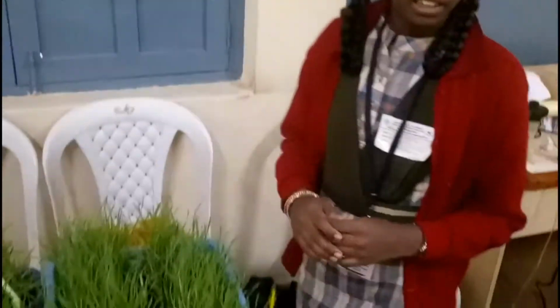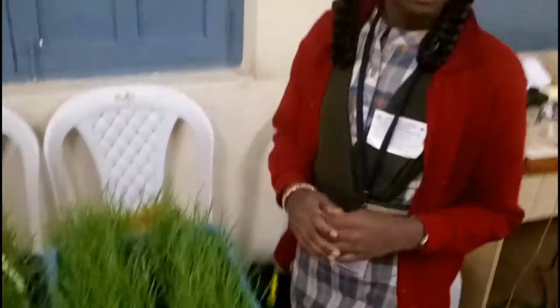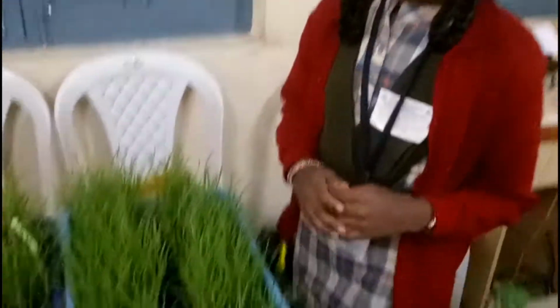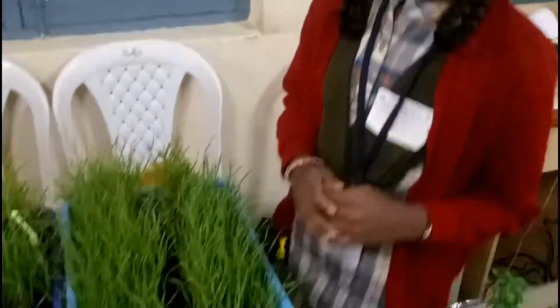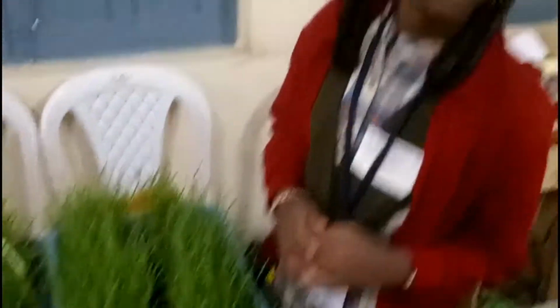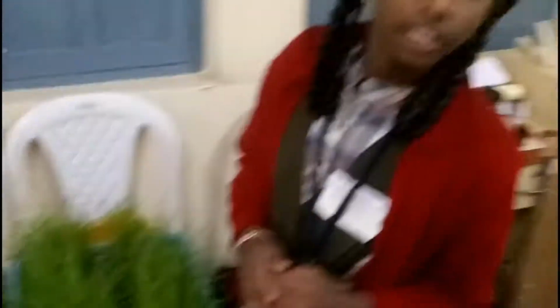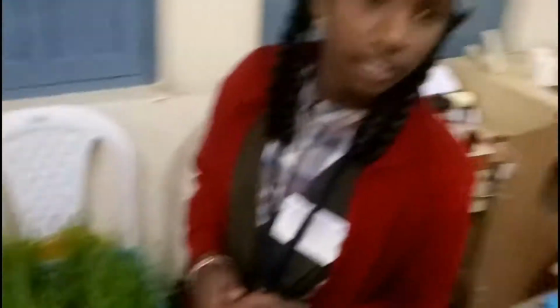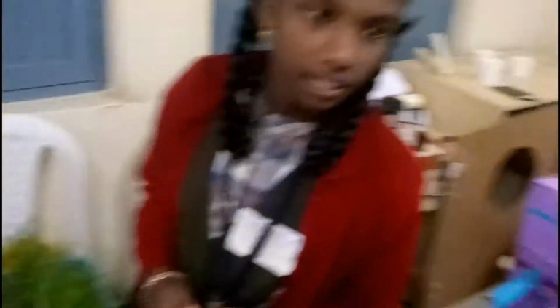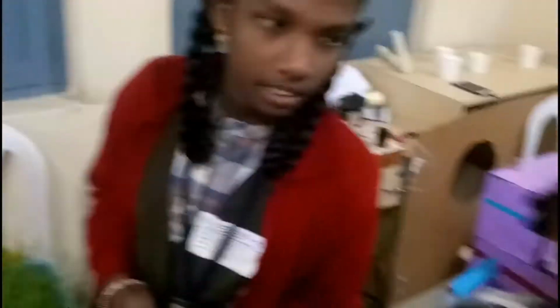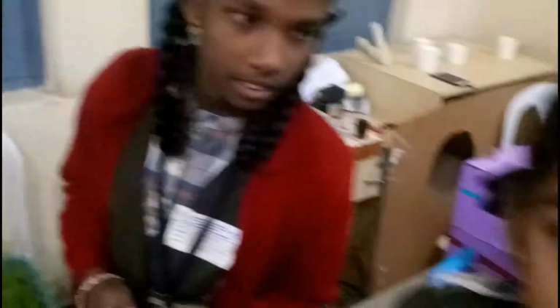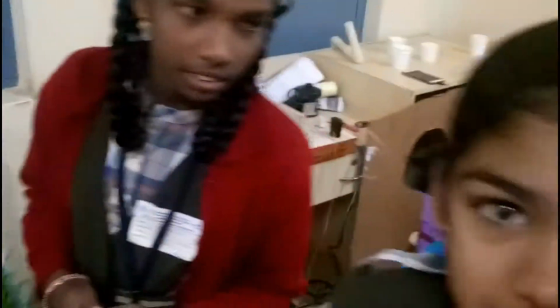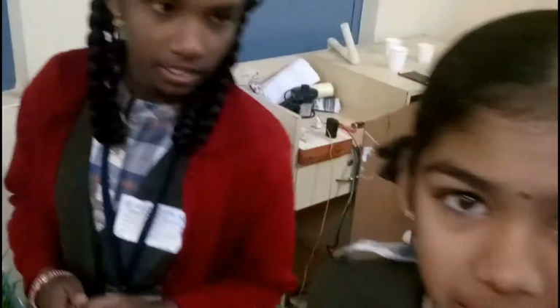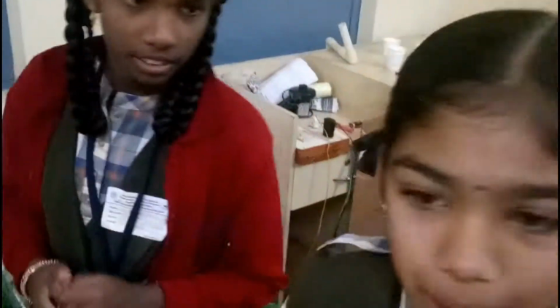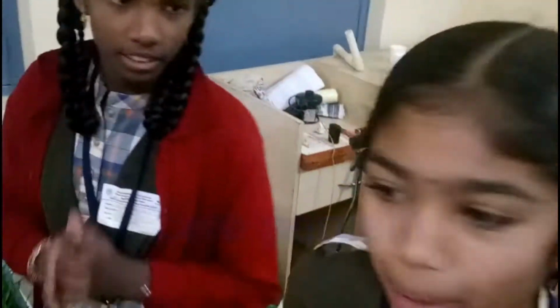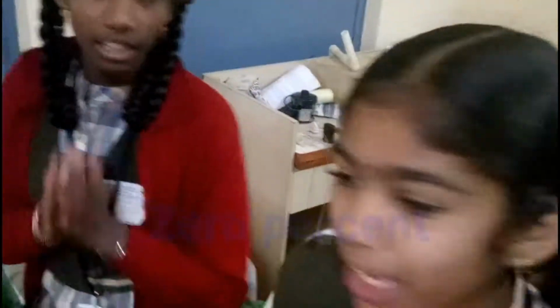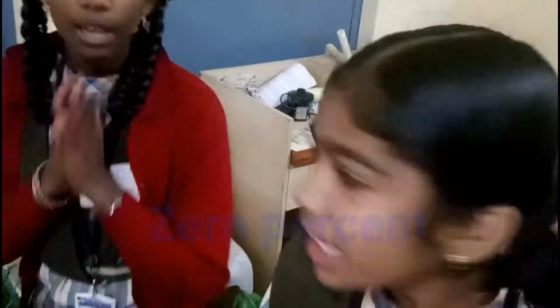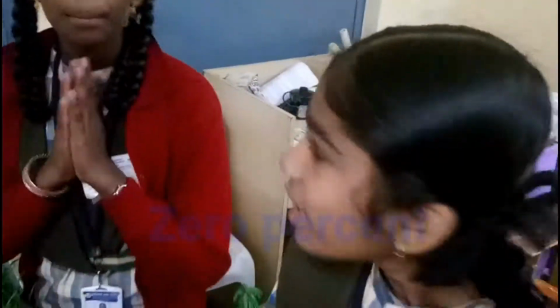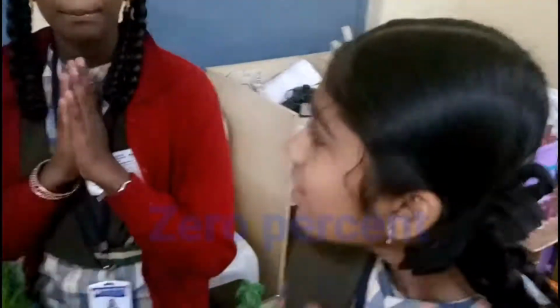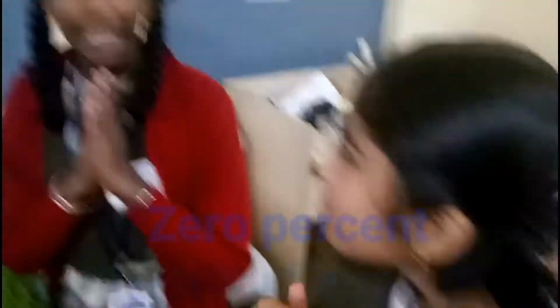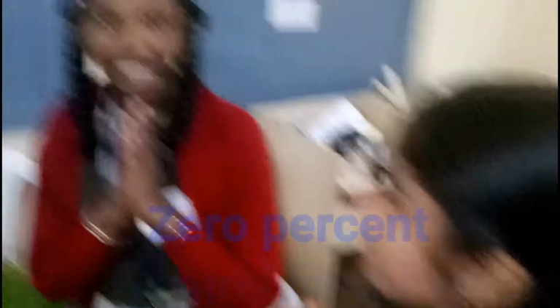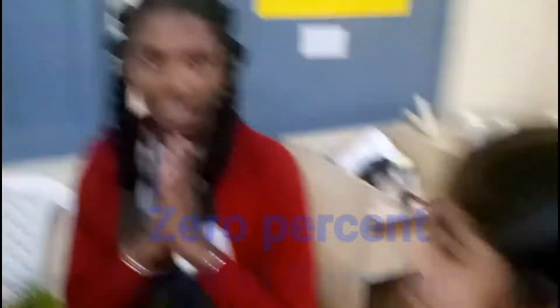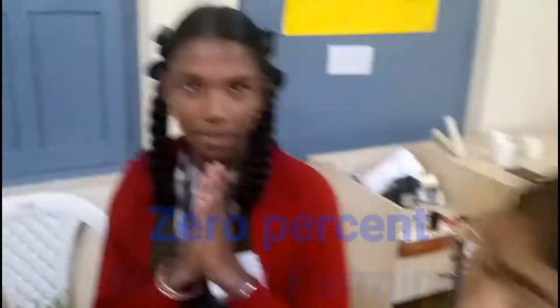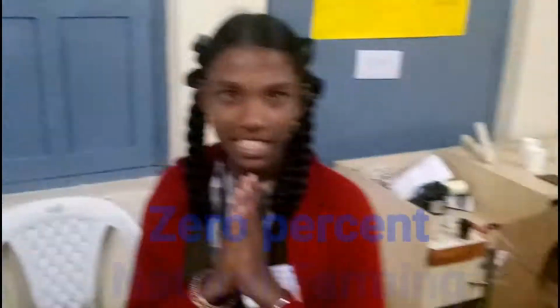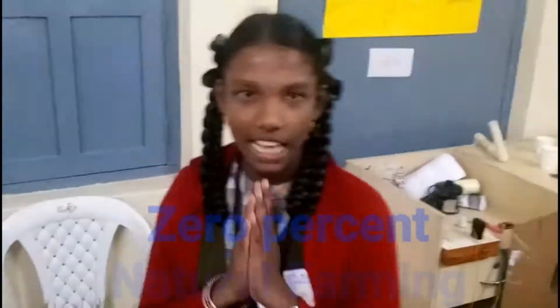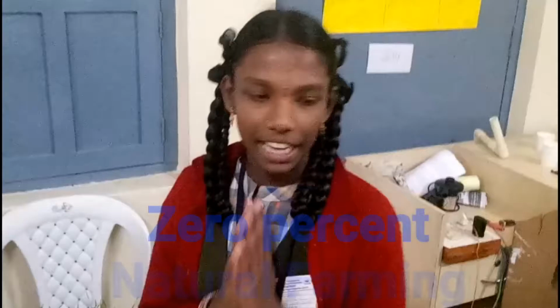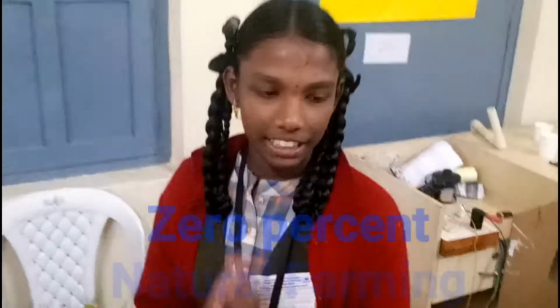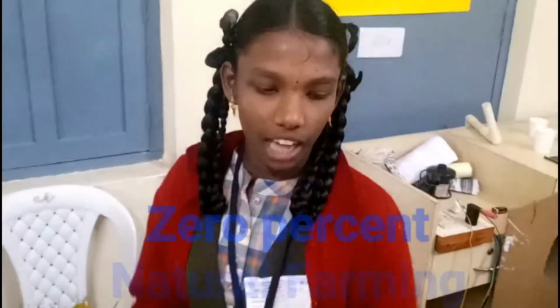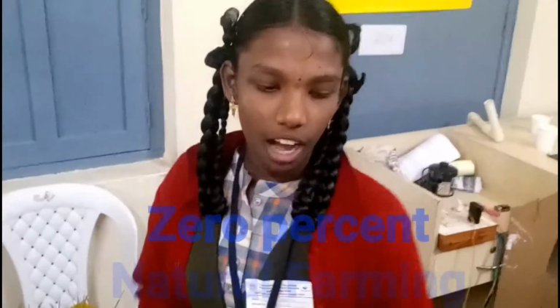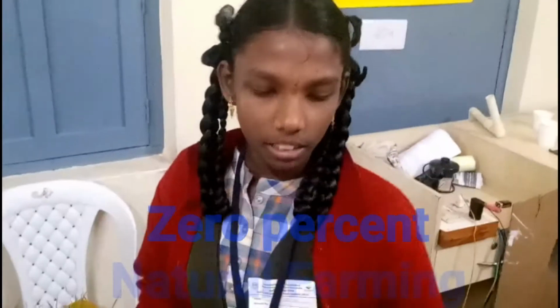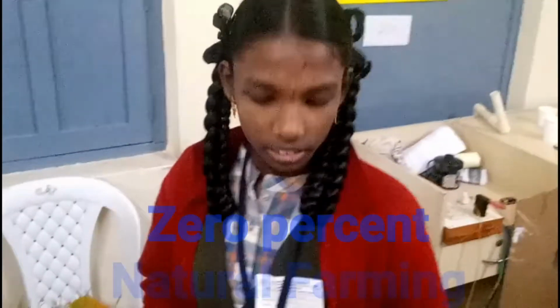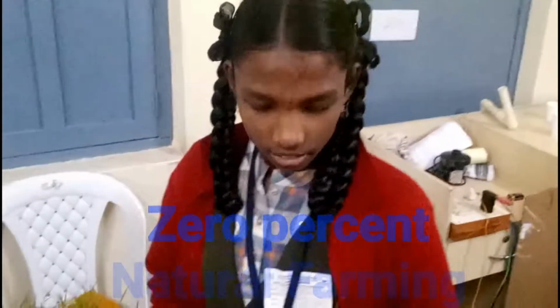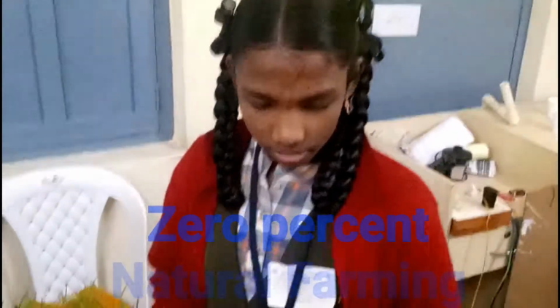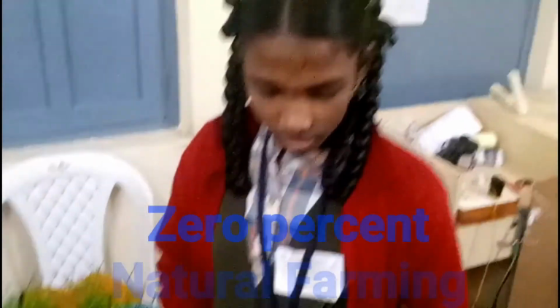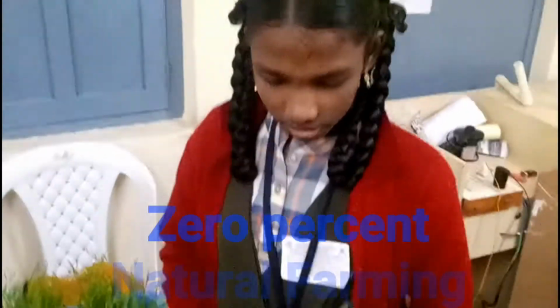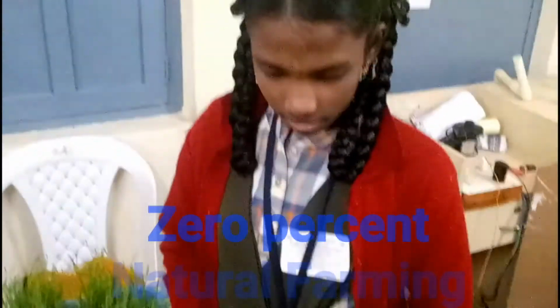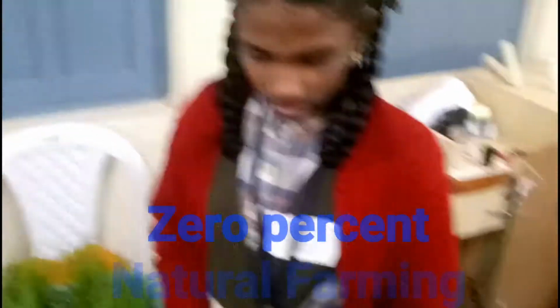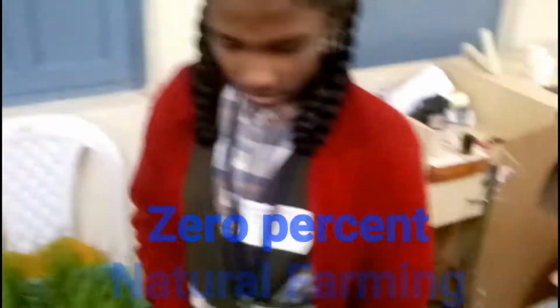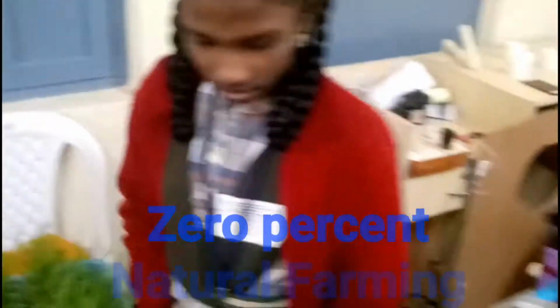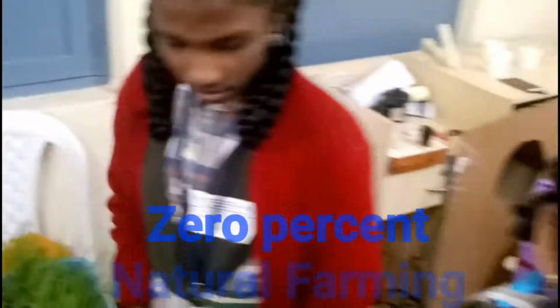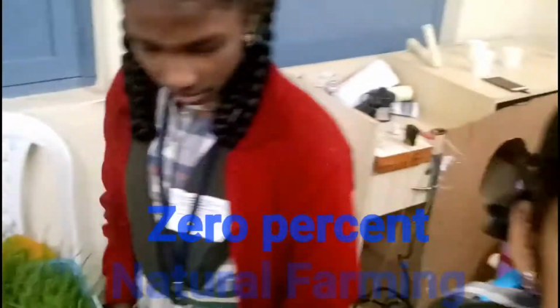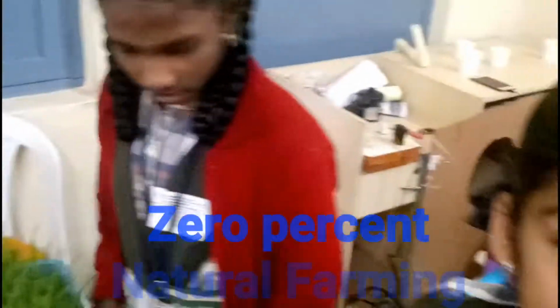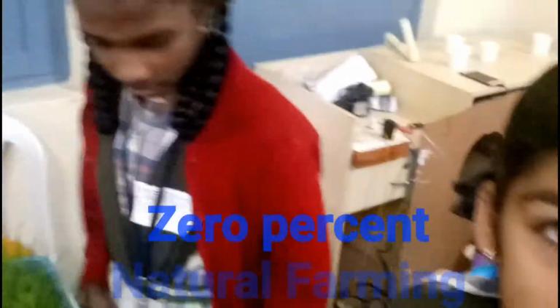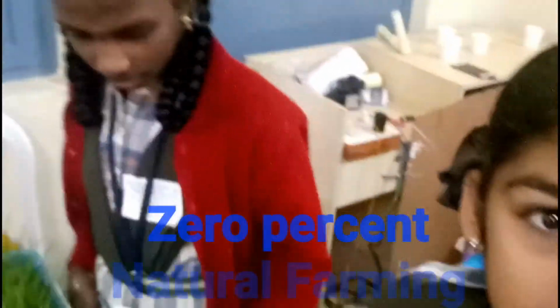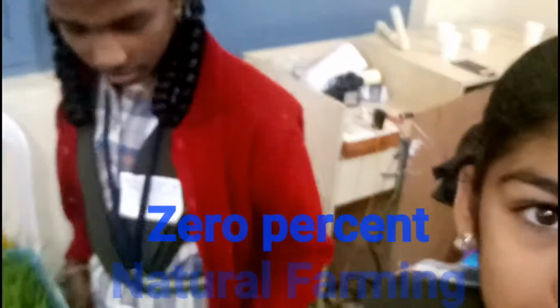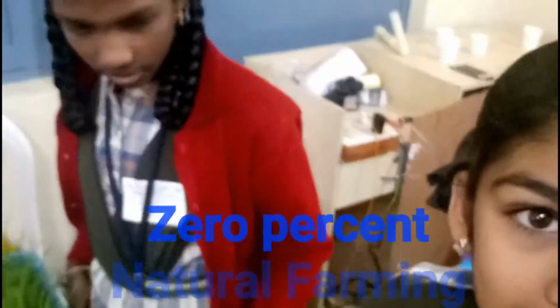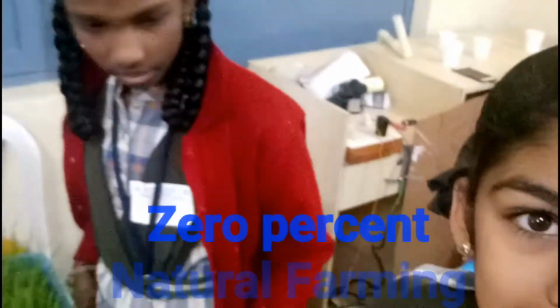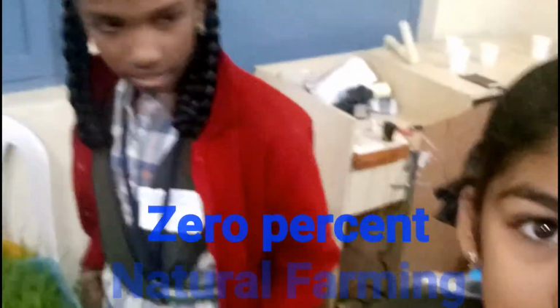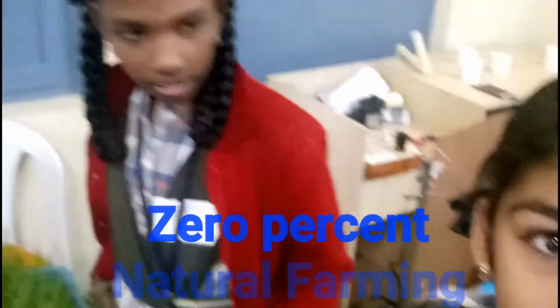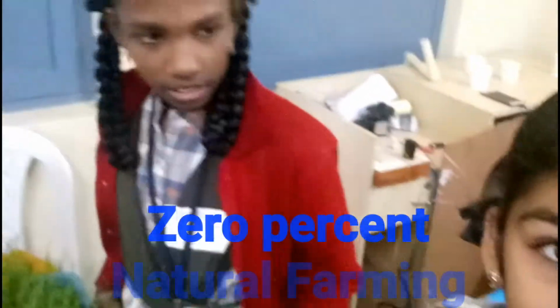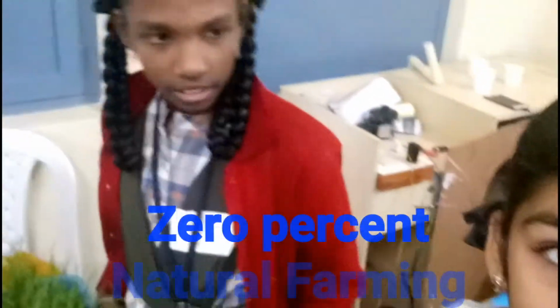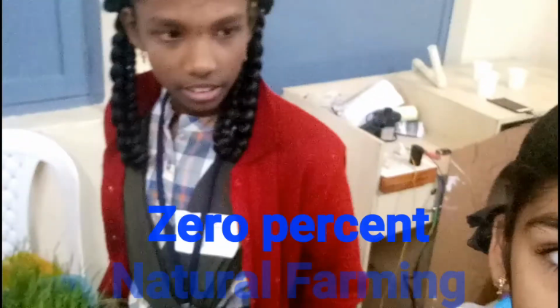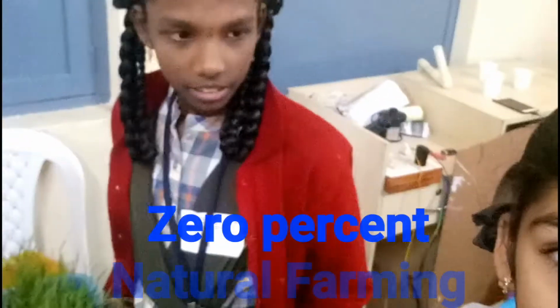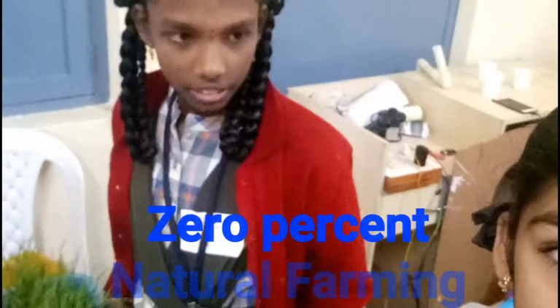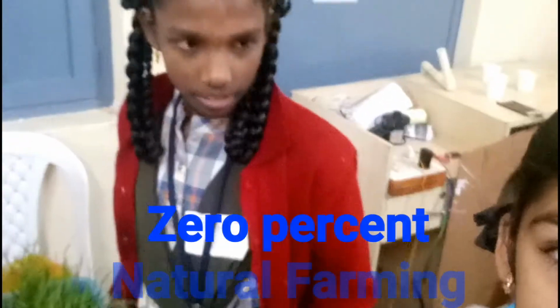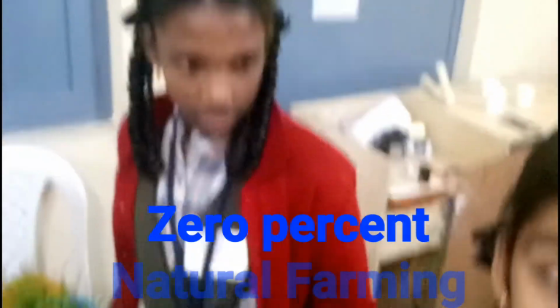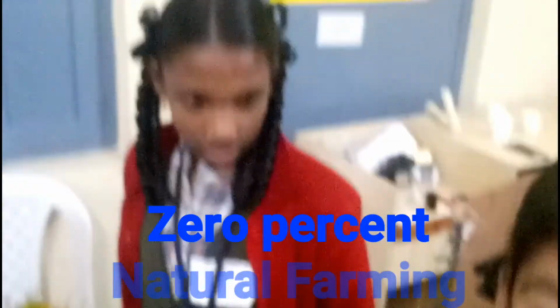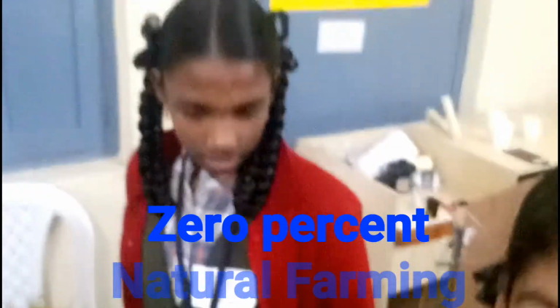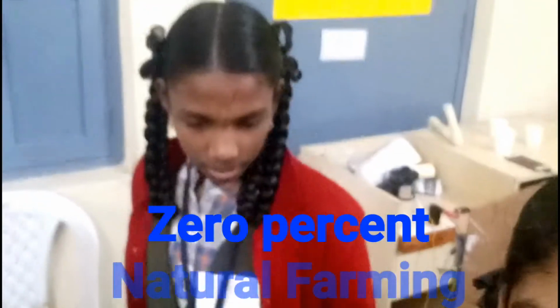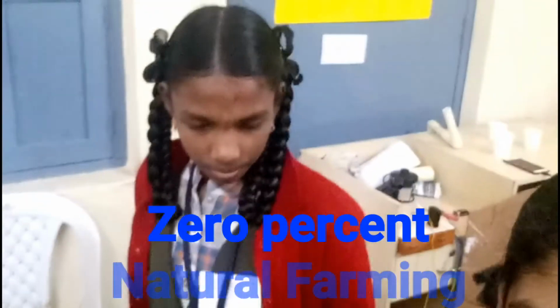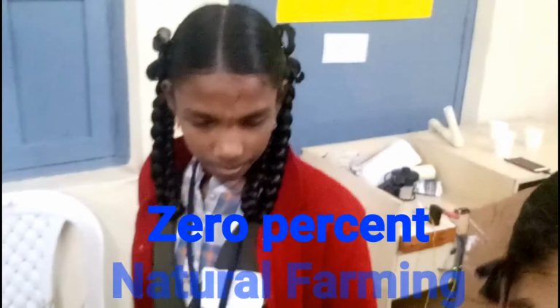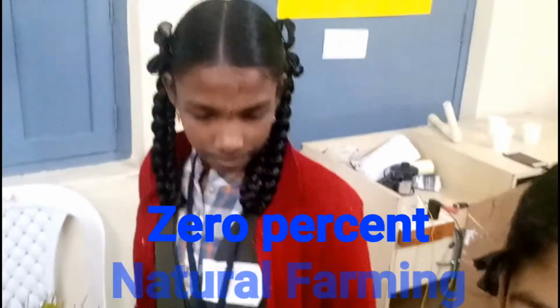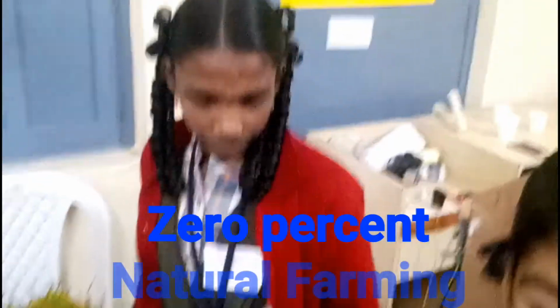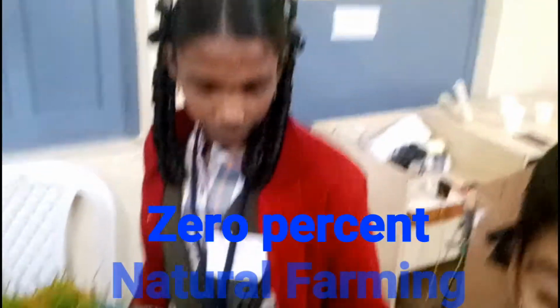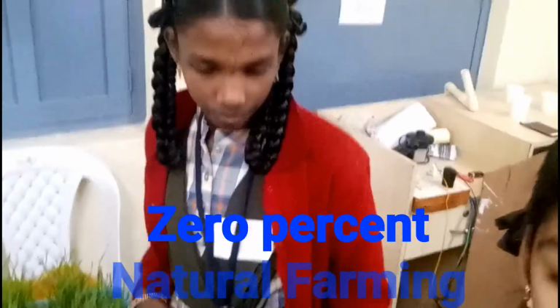Namaste, my name is Srimai. My name is Santha. We are studying in 7th class and we are from Satkama High School.